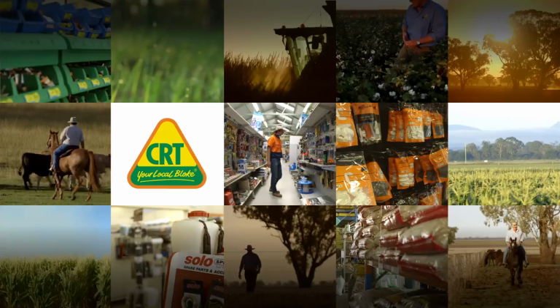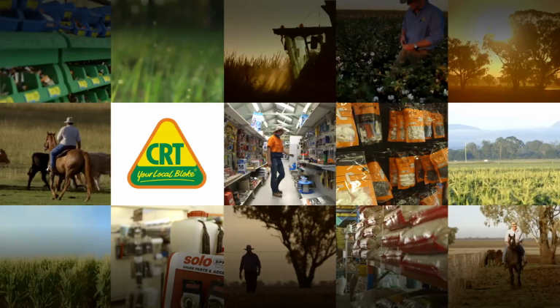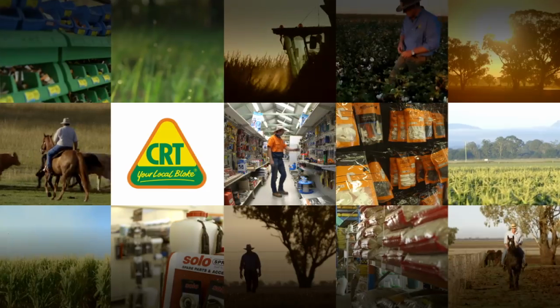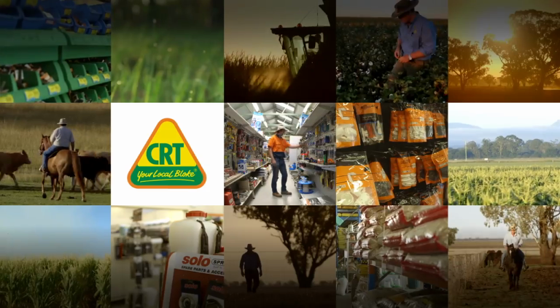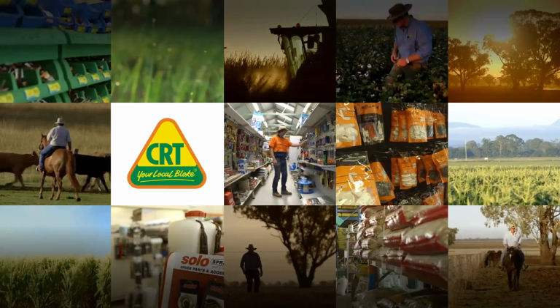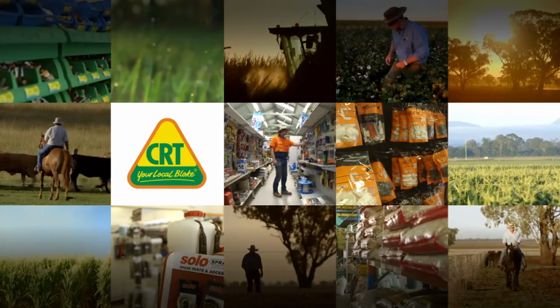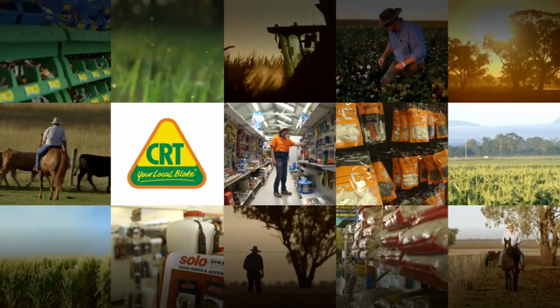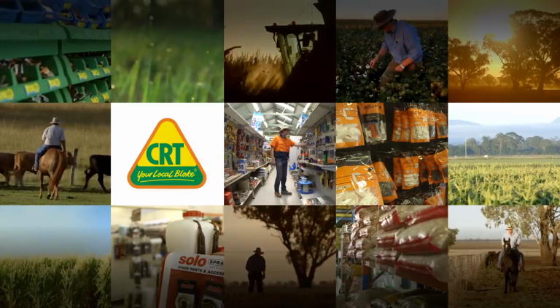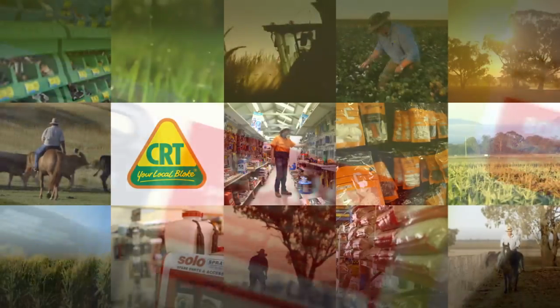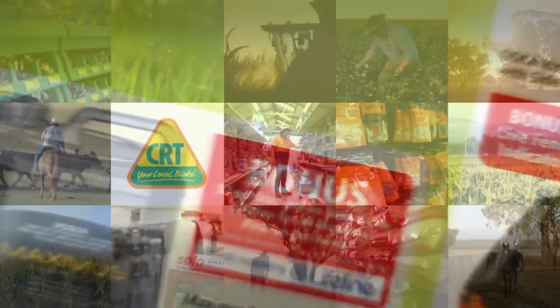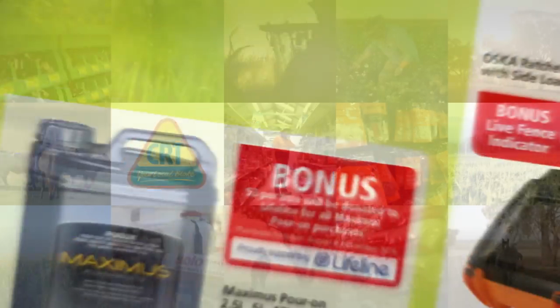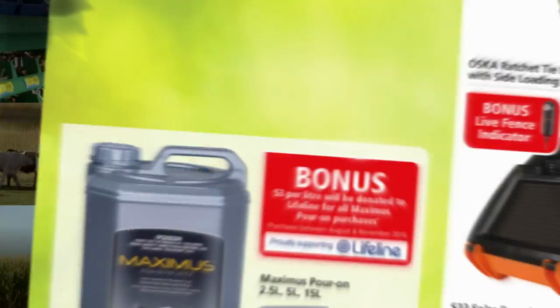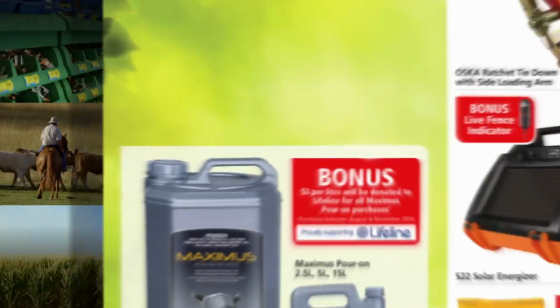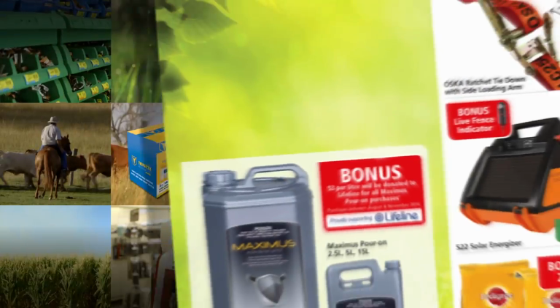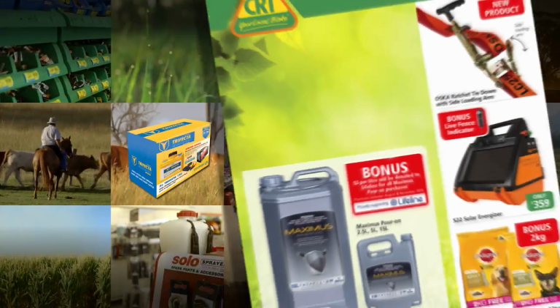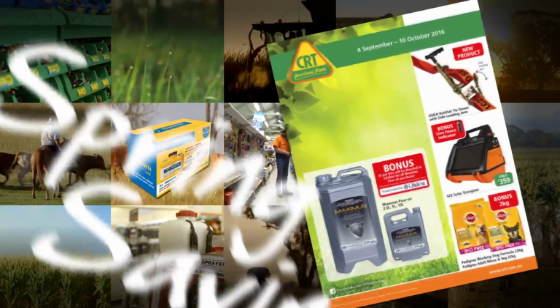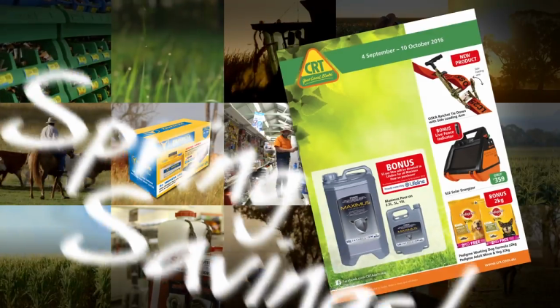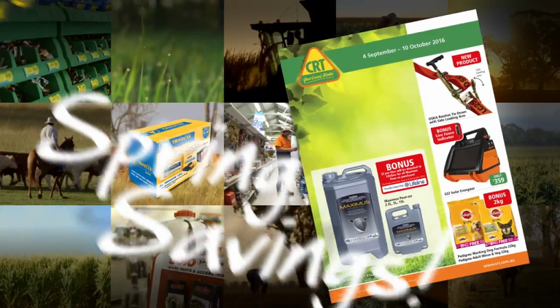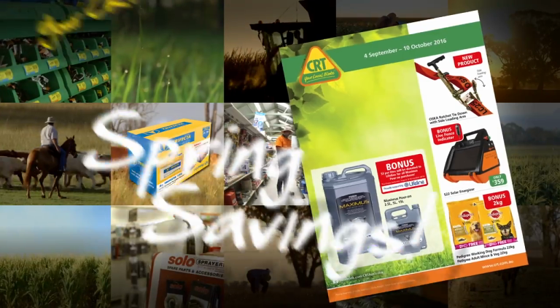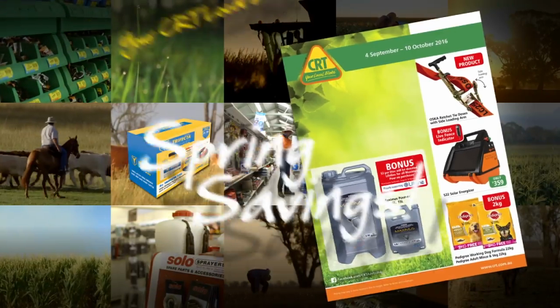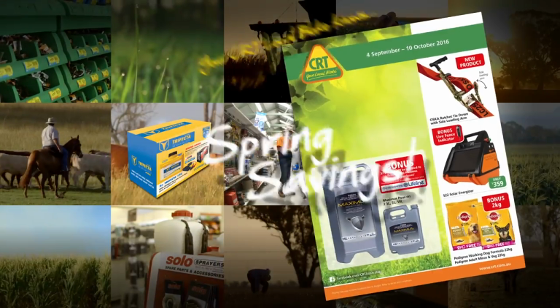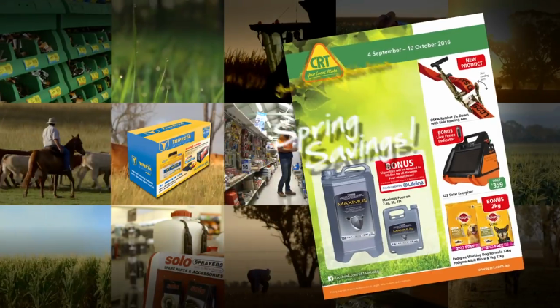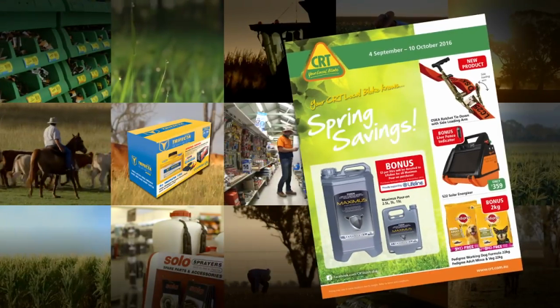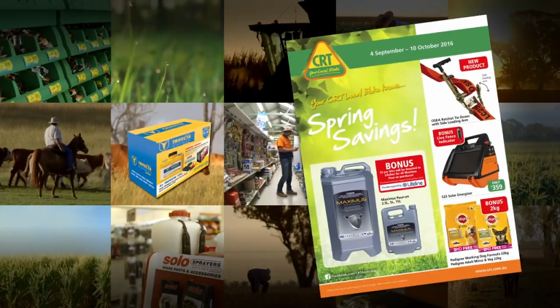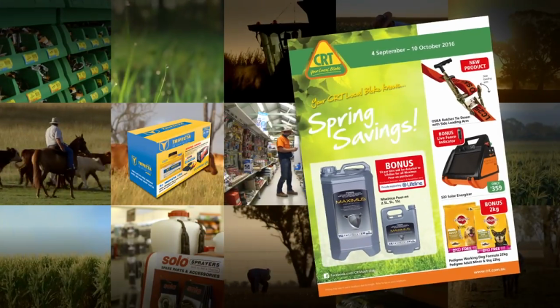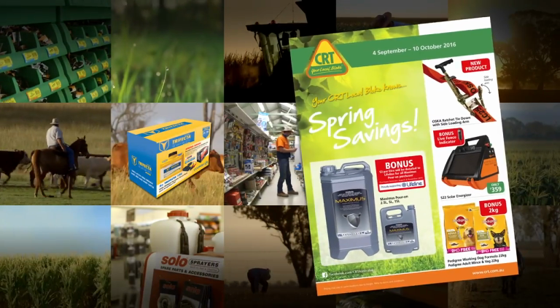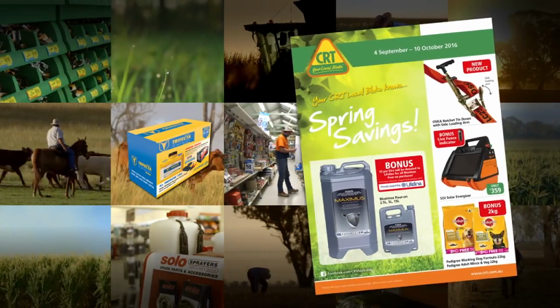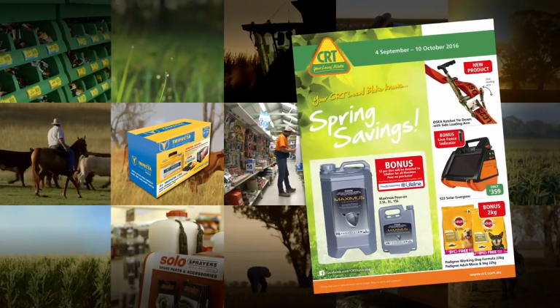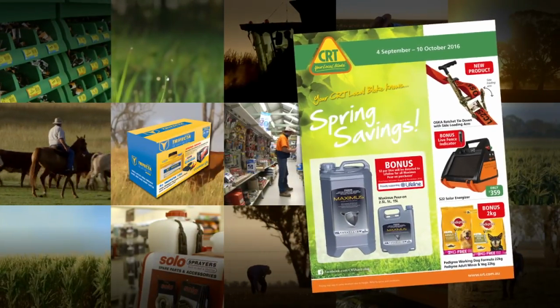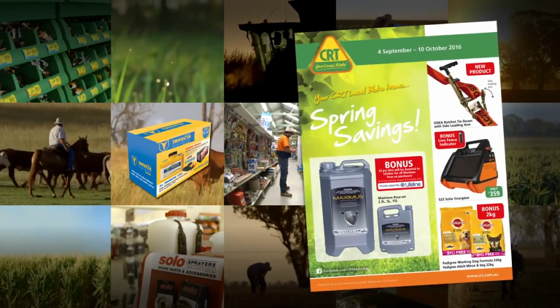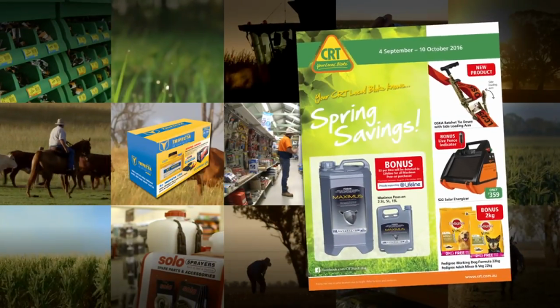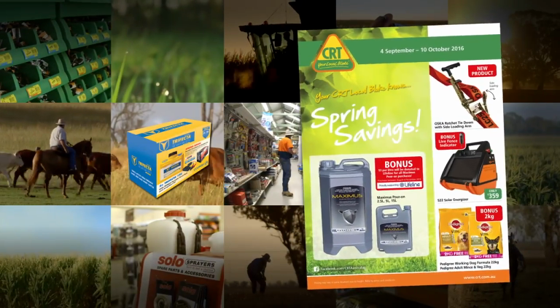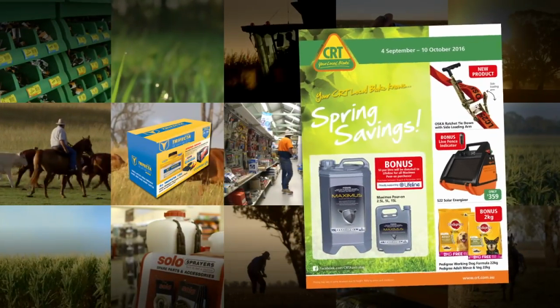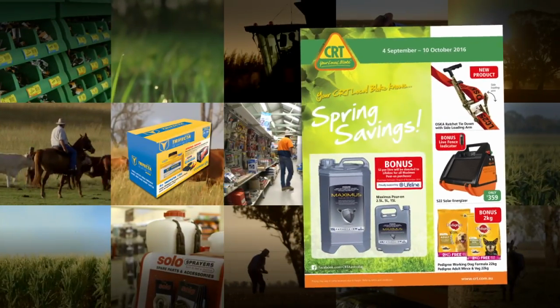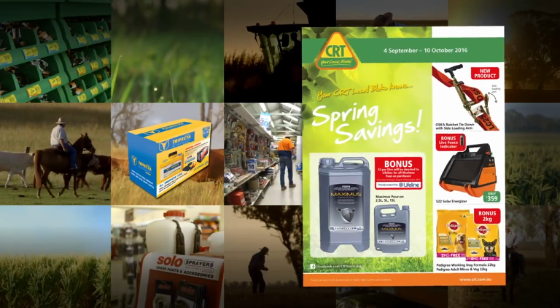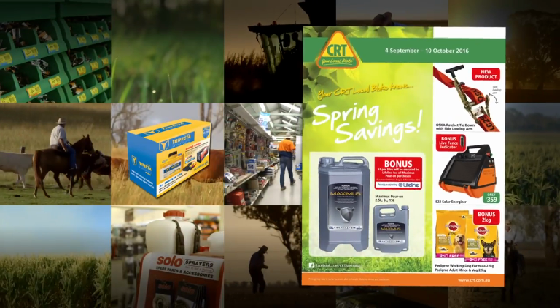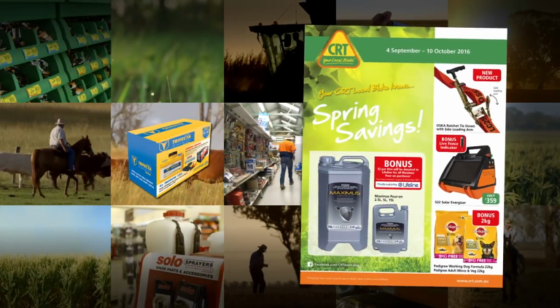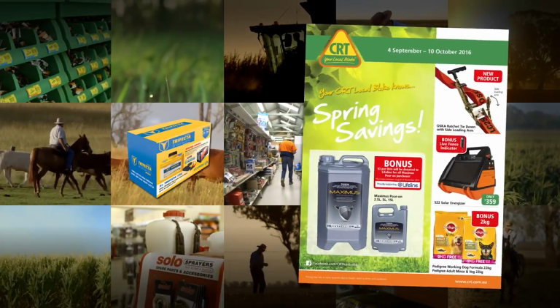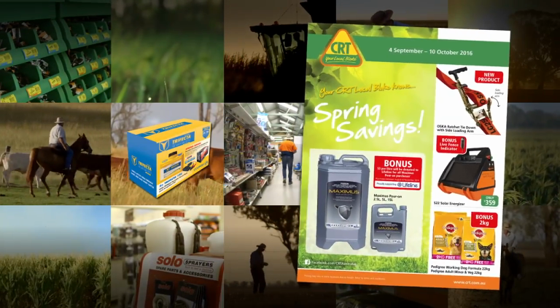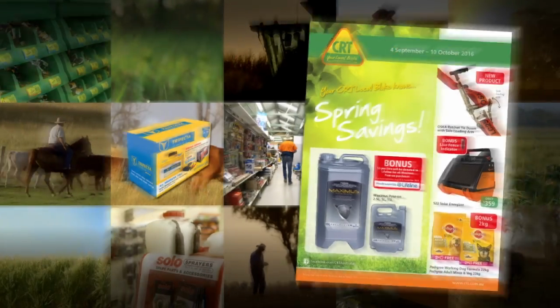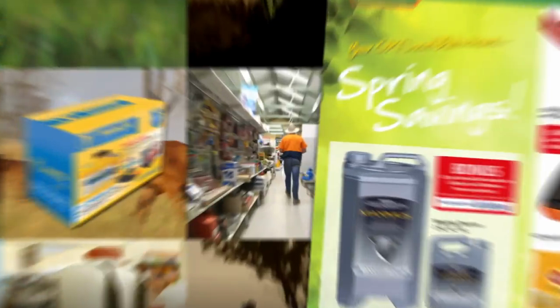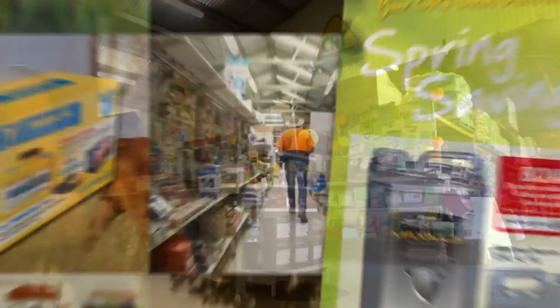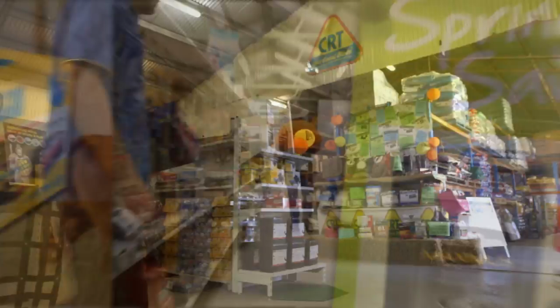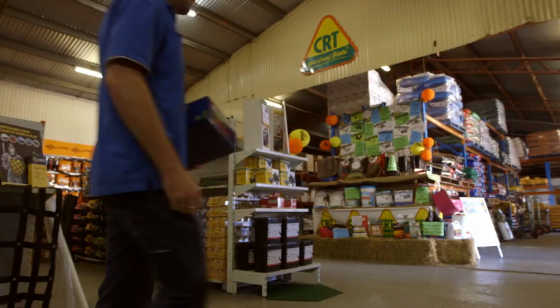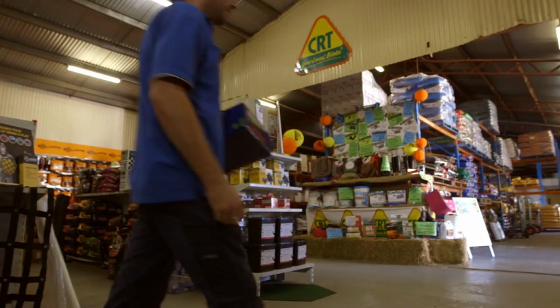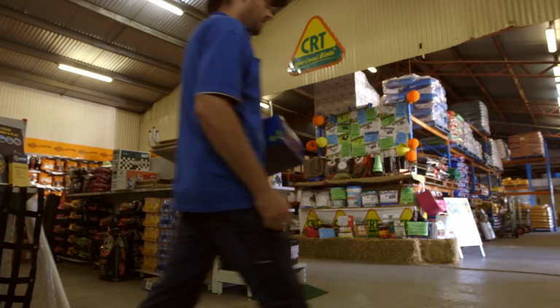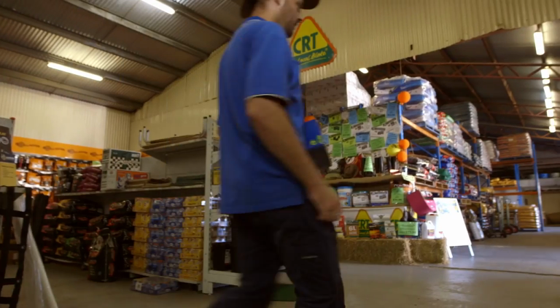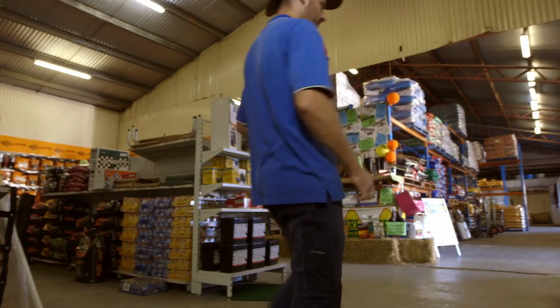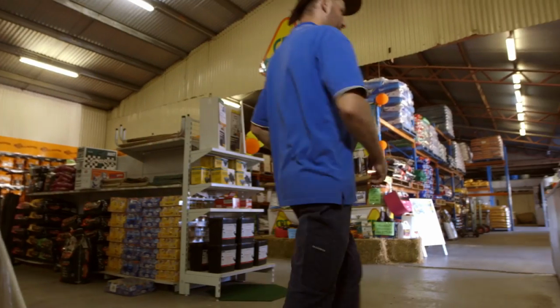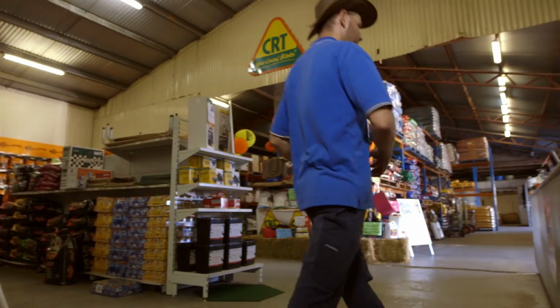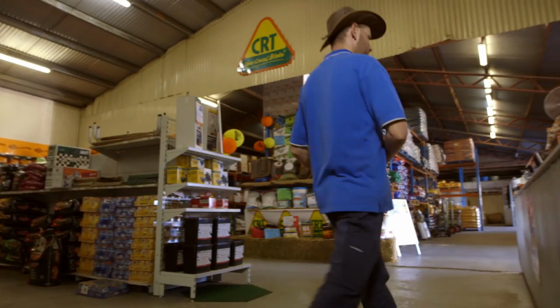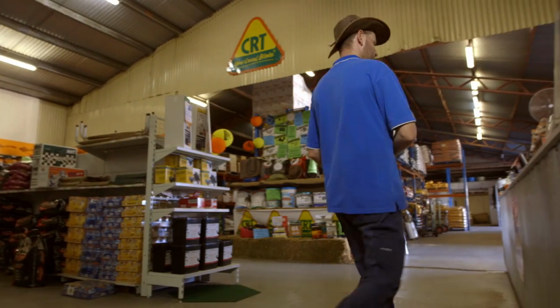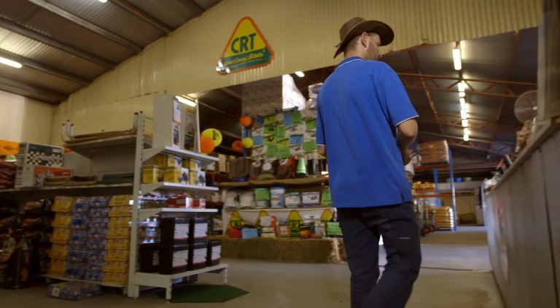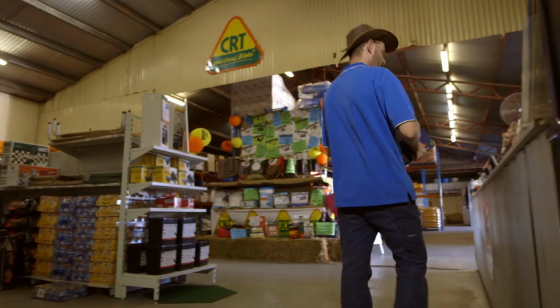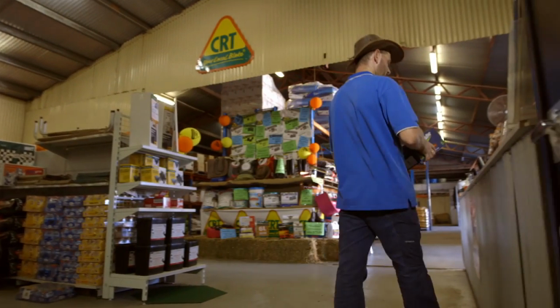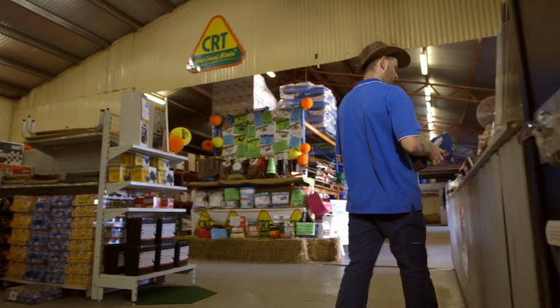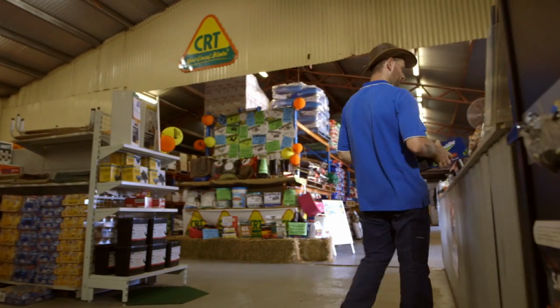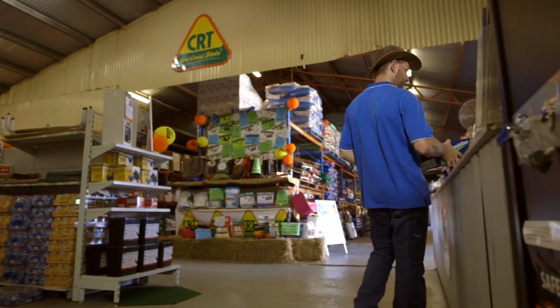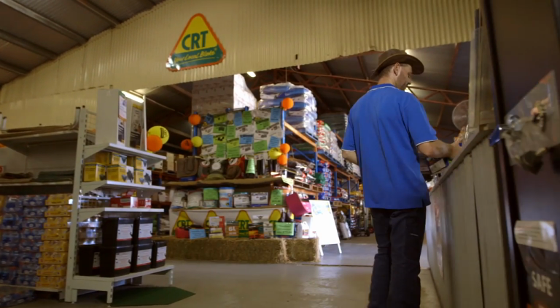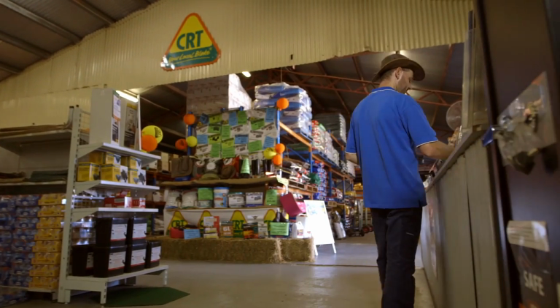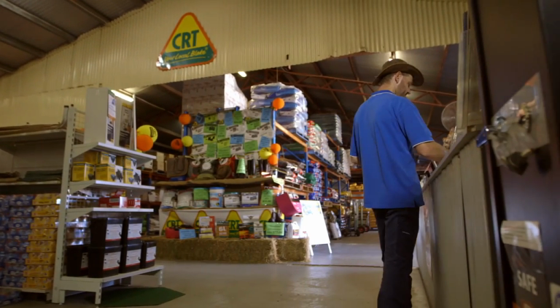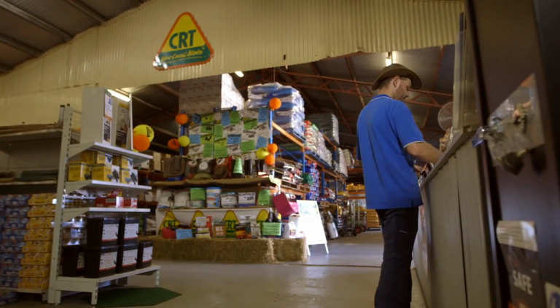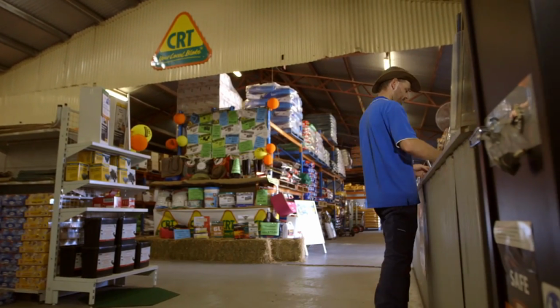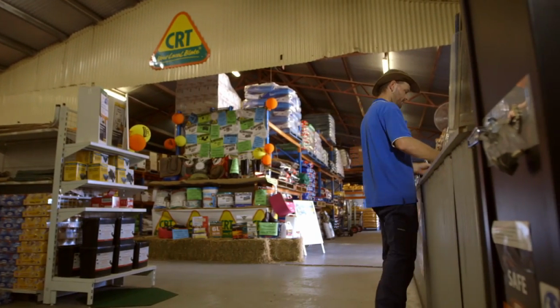Your CRT Local Bloke knows savings with our big Spring Savings Catalogue. Come in store and check out all the great deals.